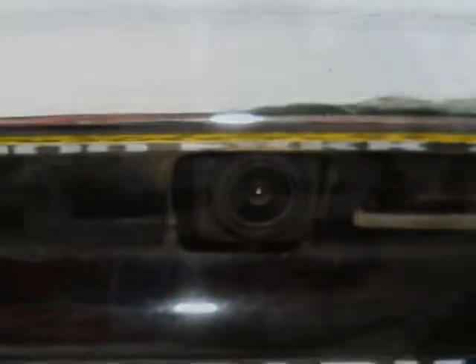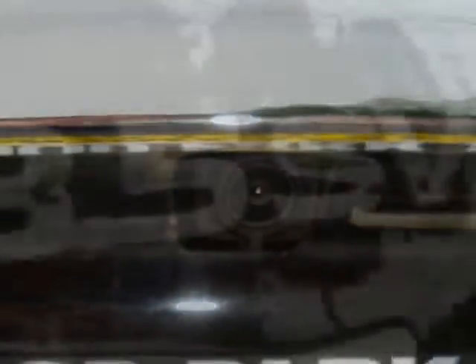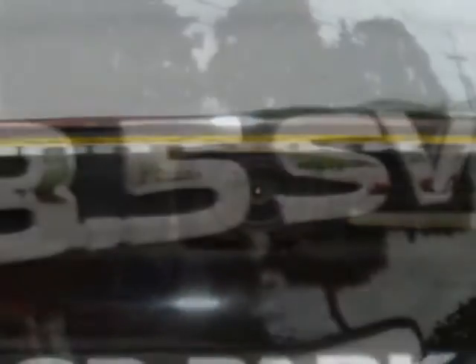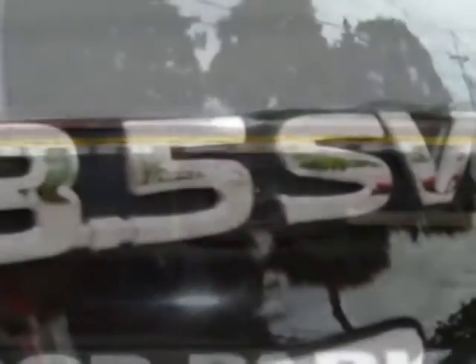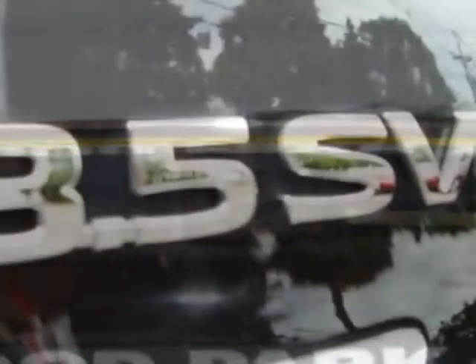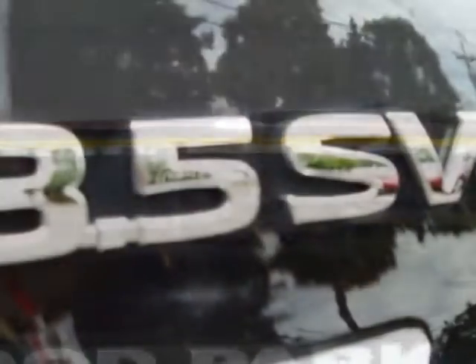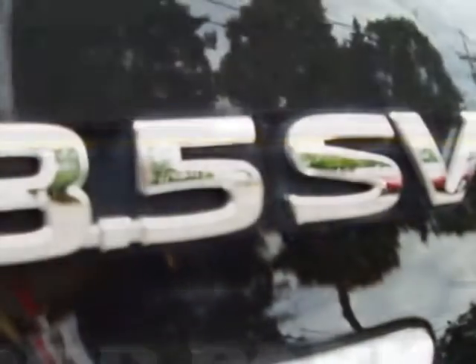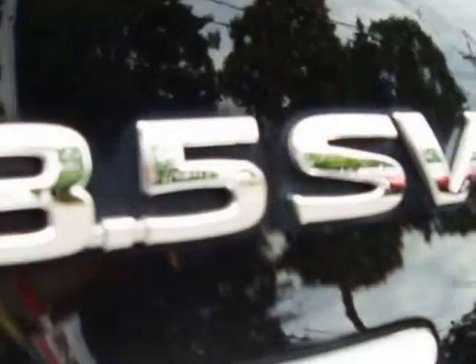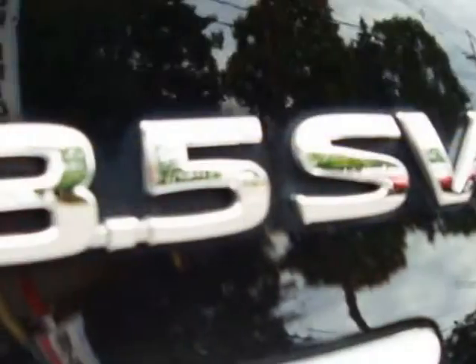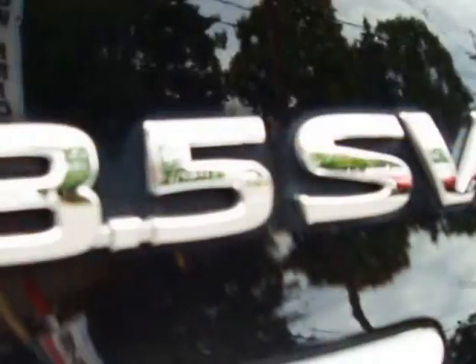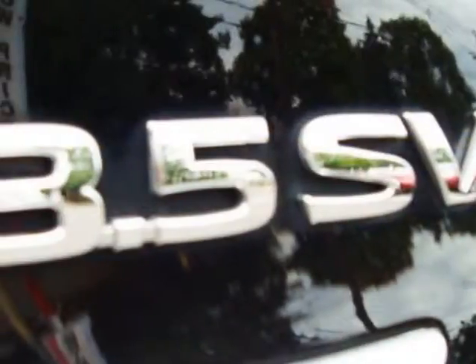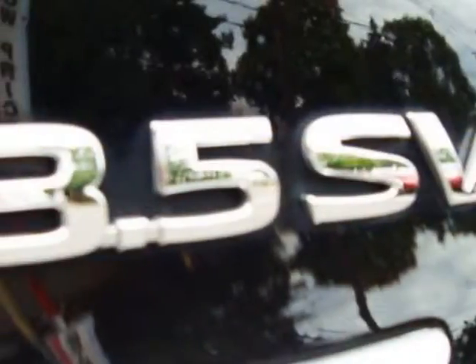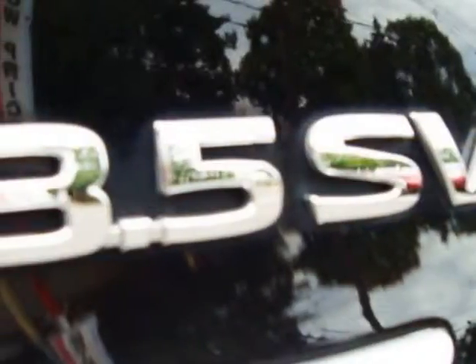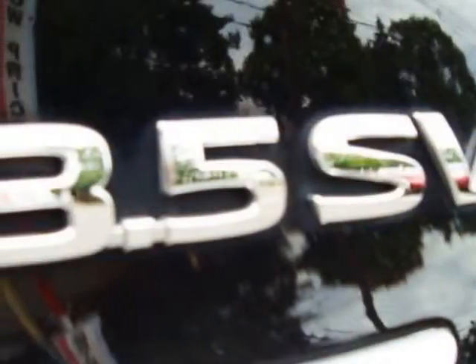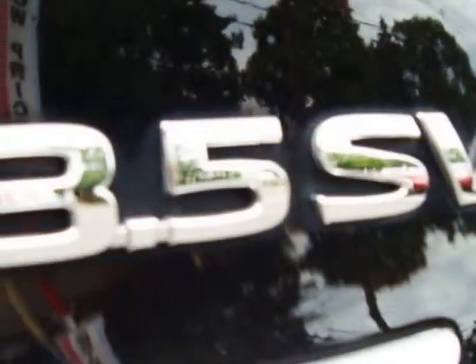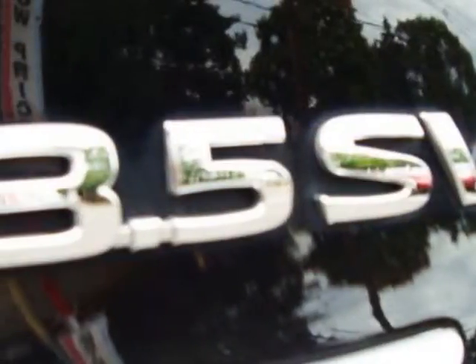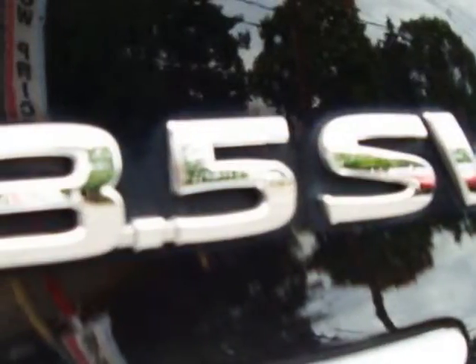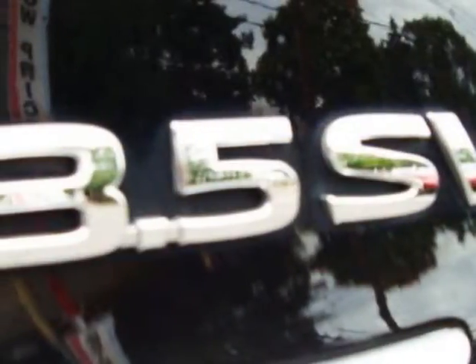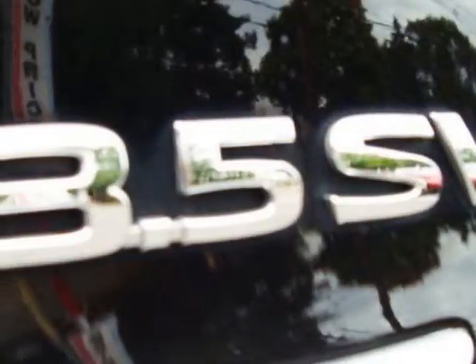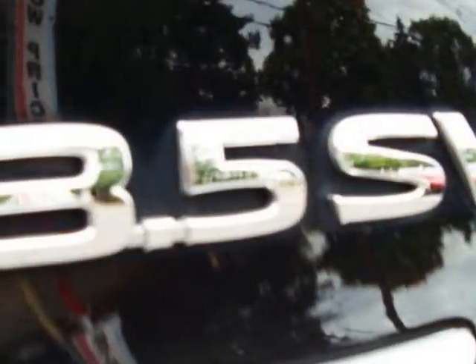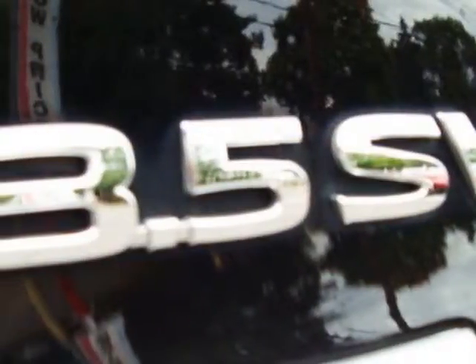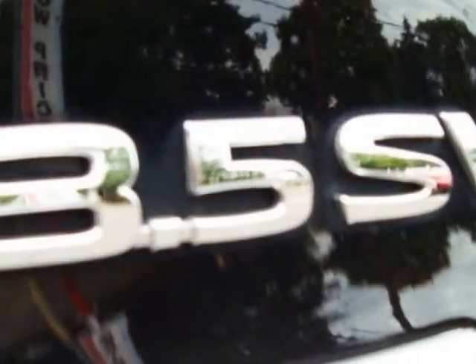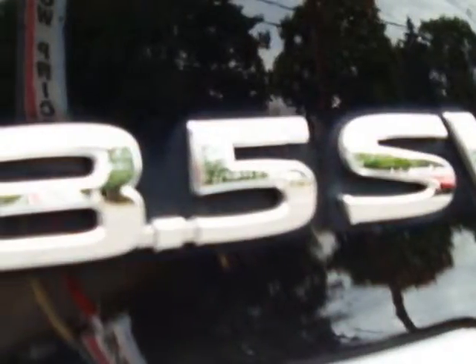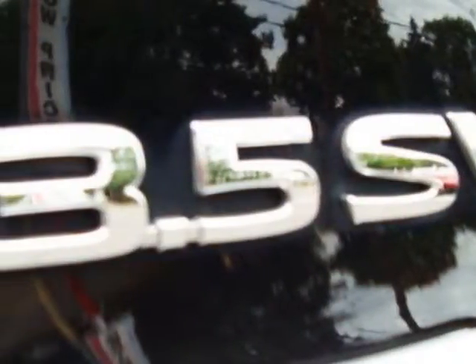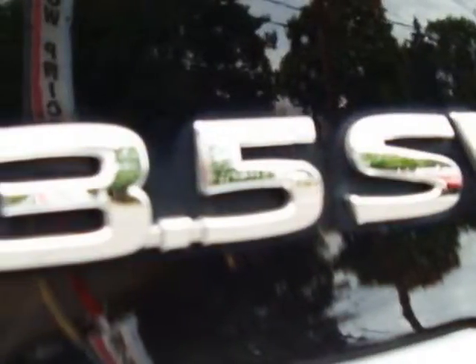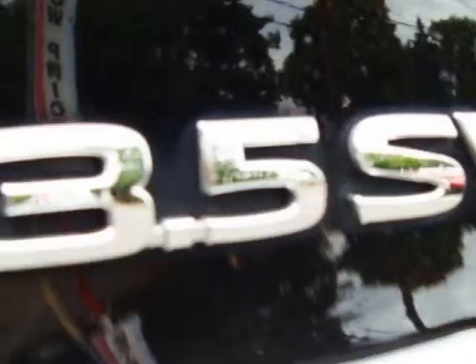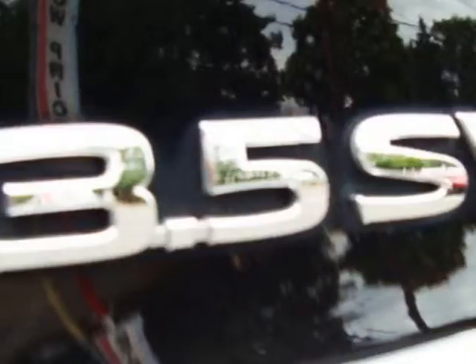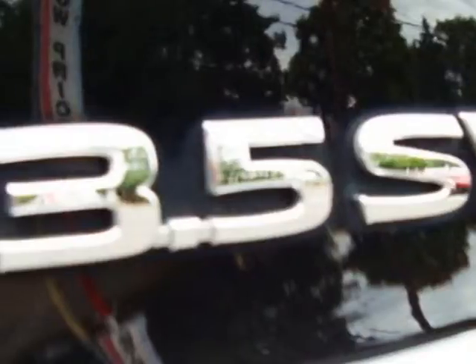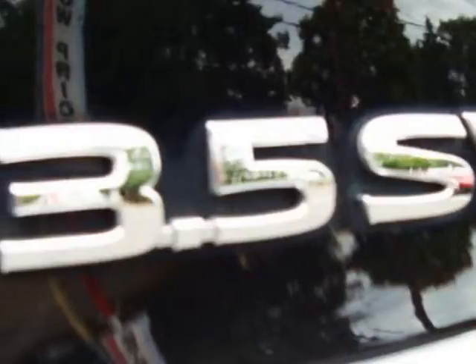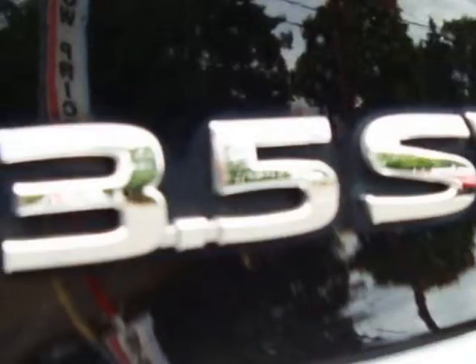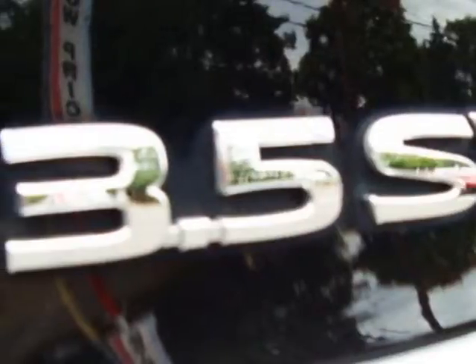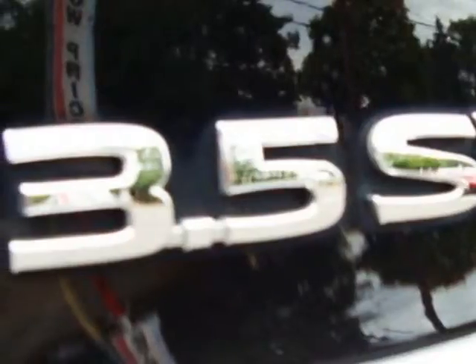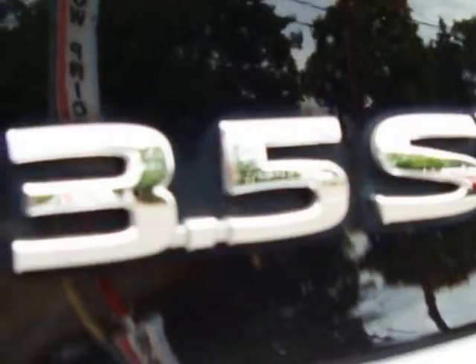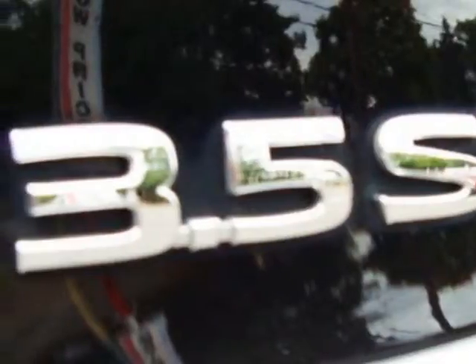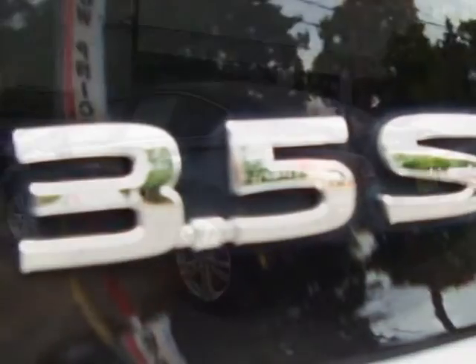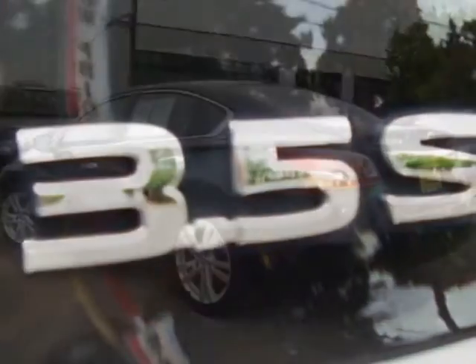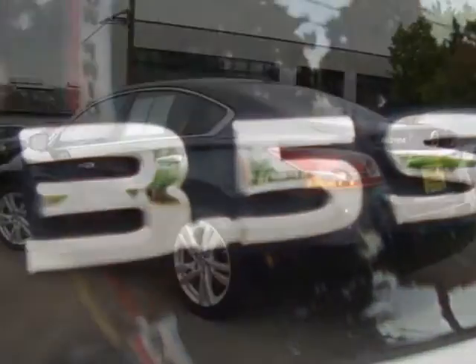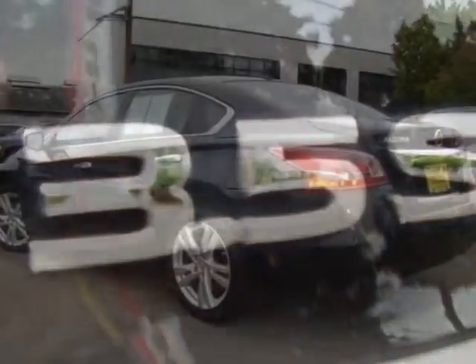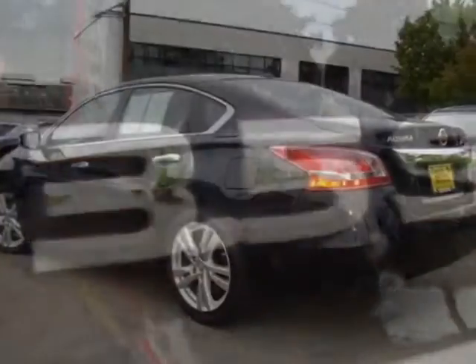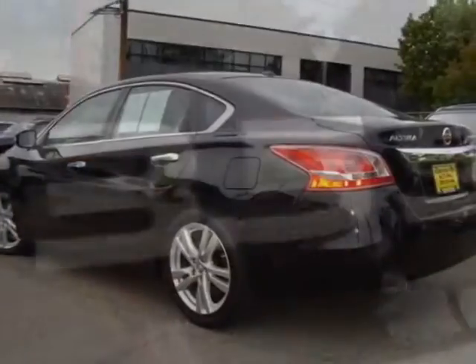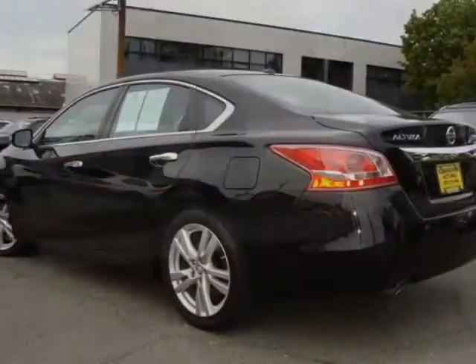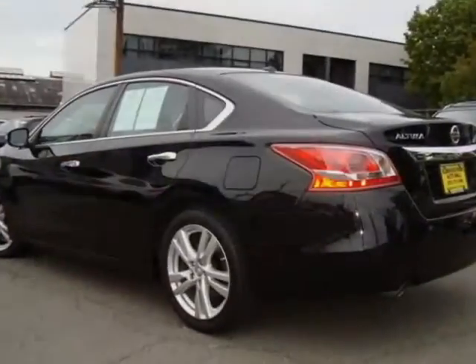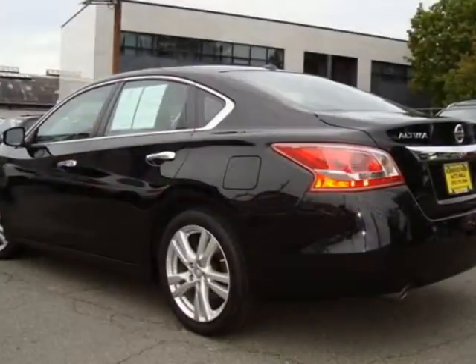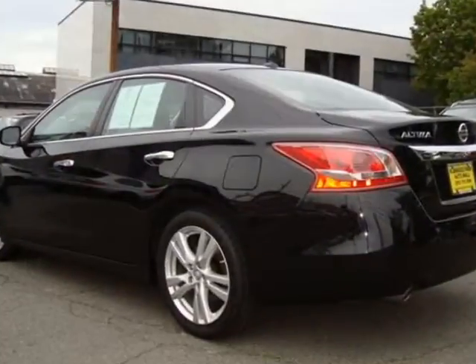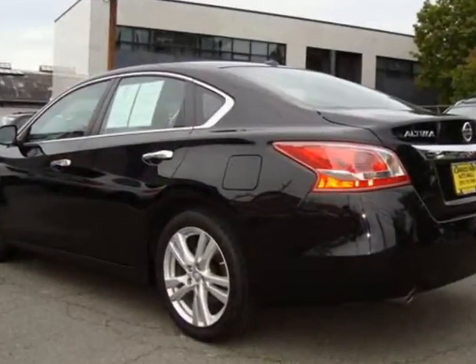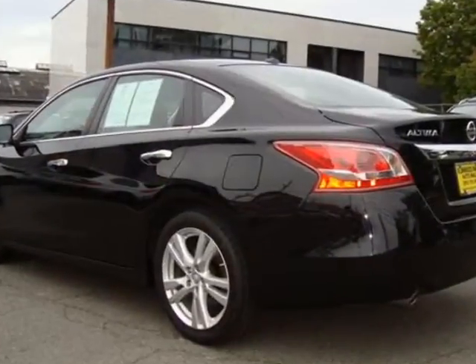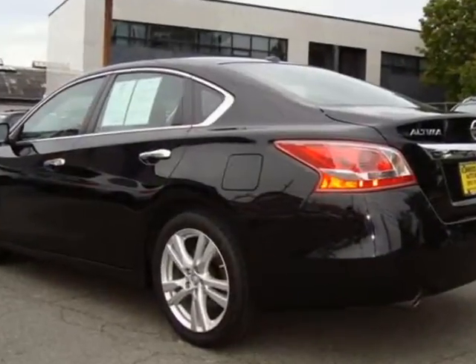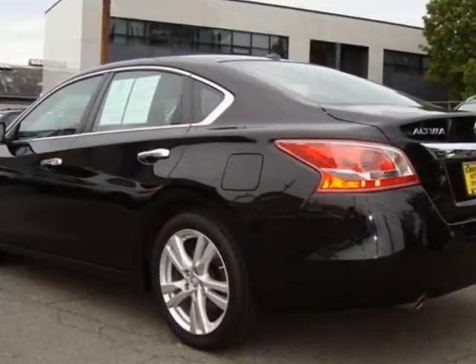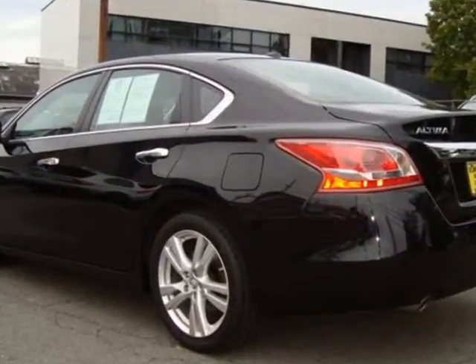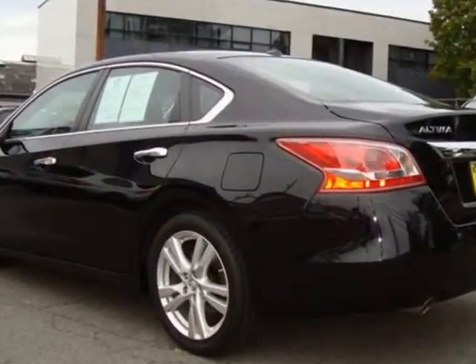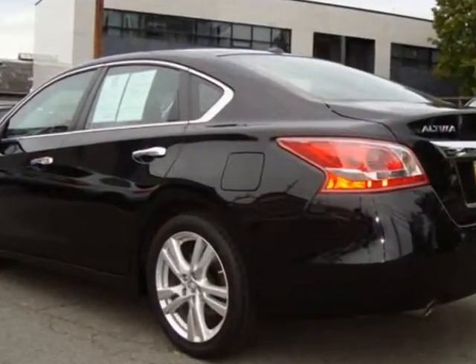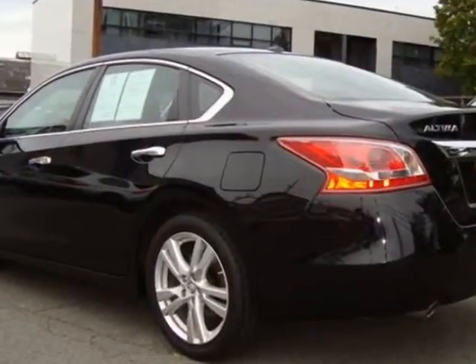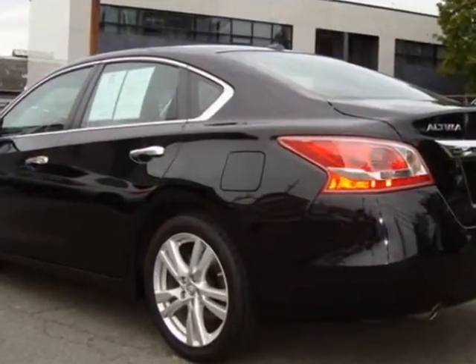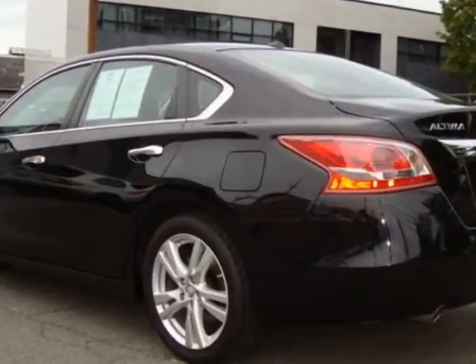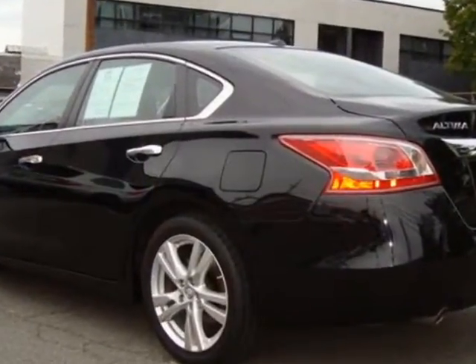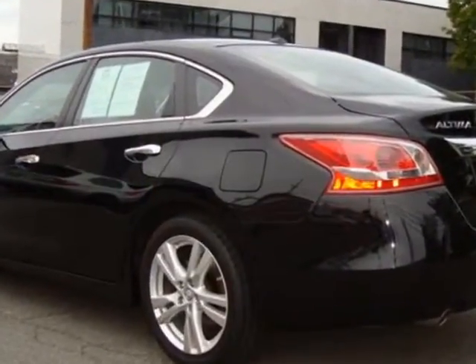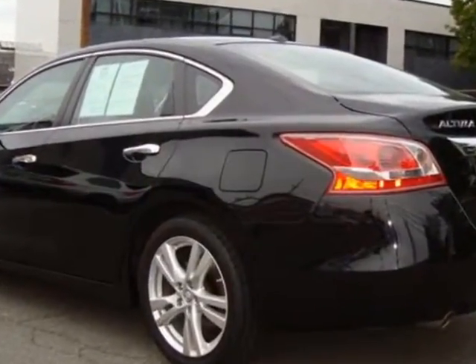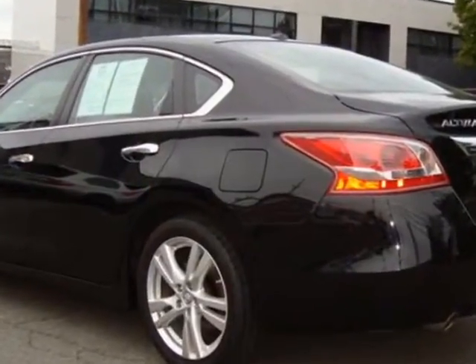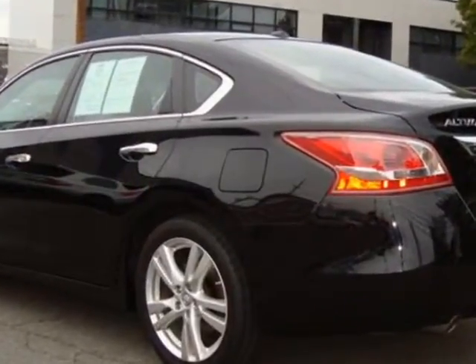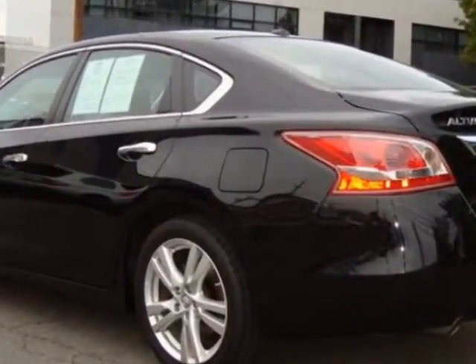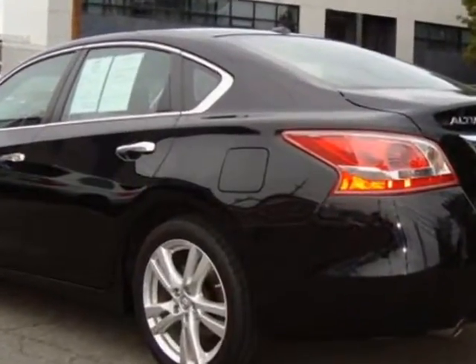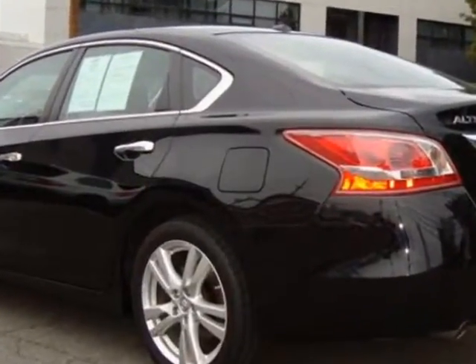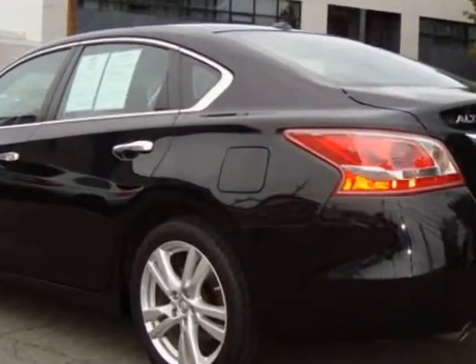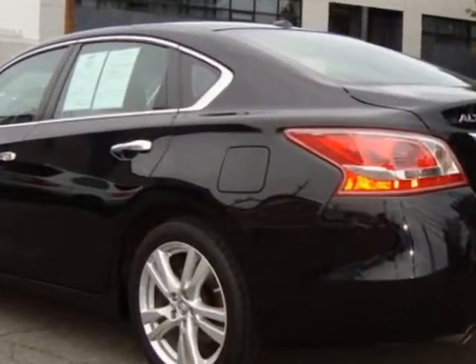Call 201-791-3900 or email our friendly sales staff today to schedule a test drive.